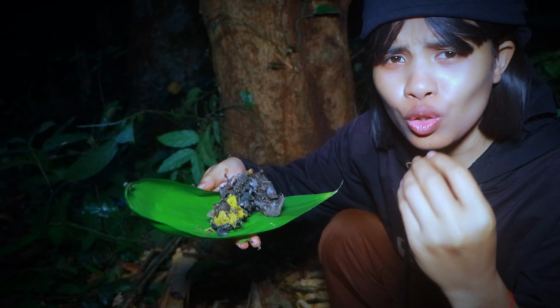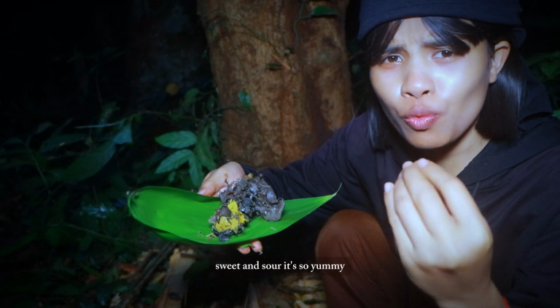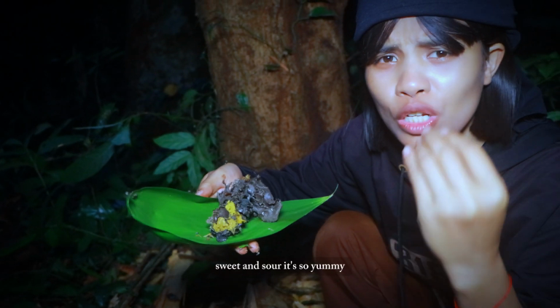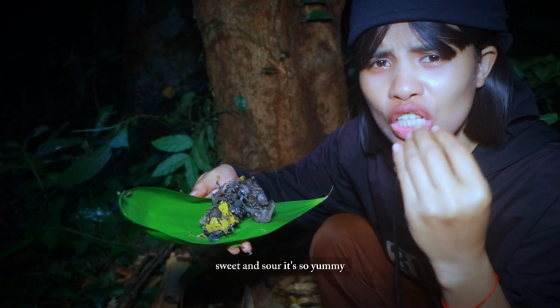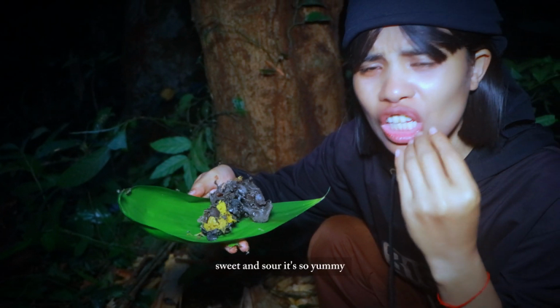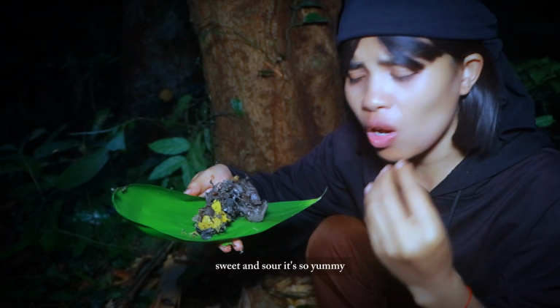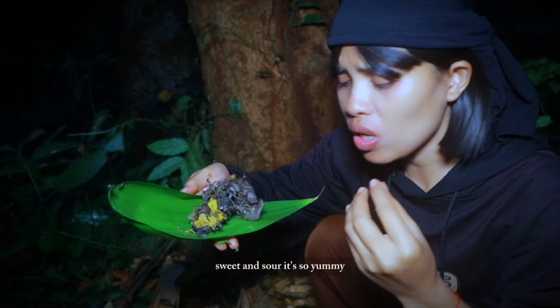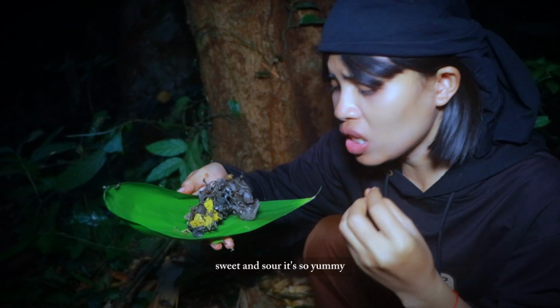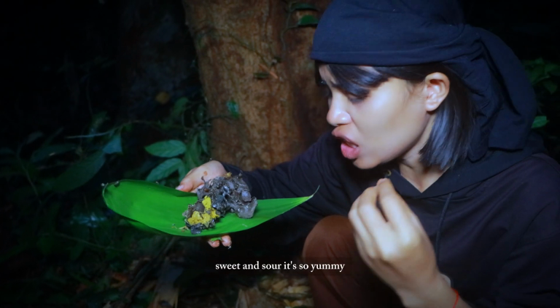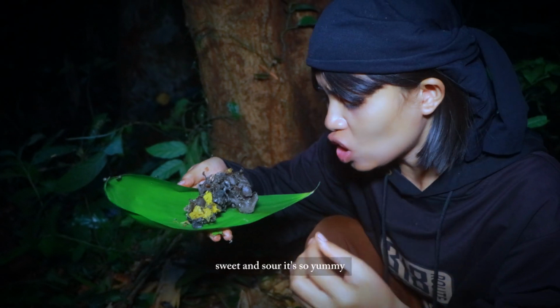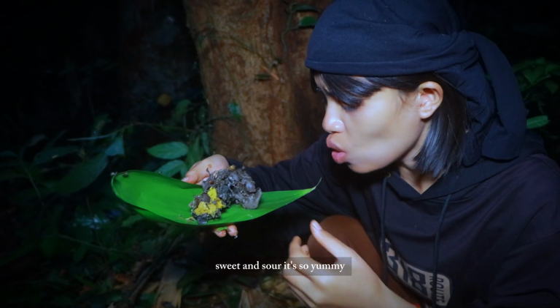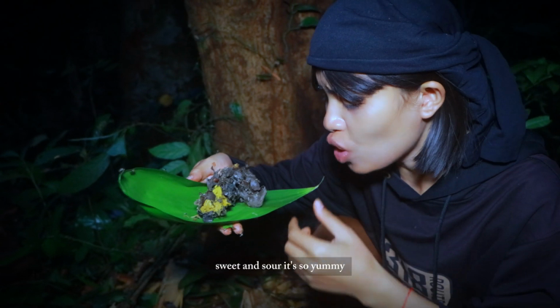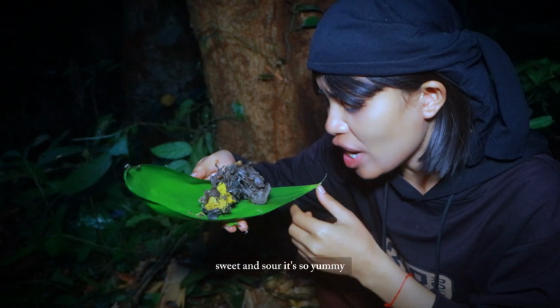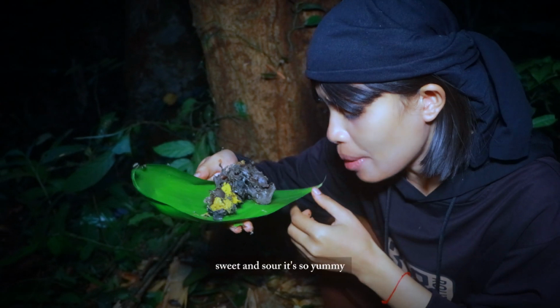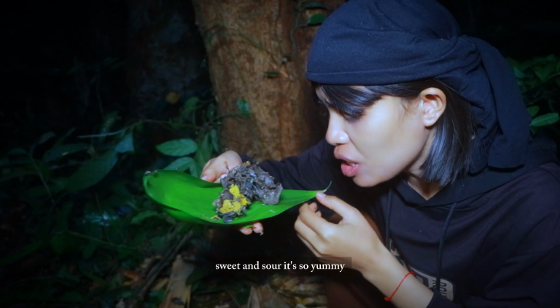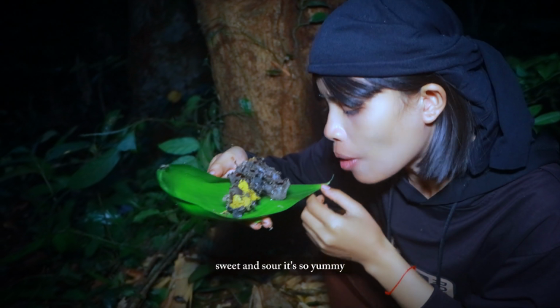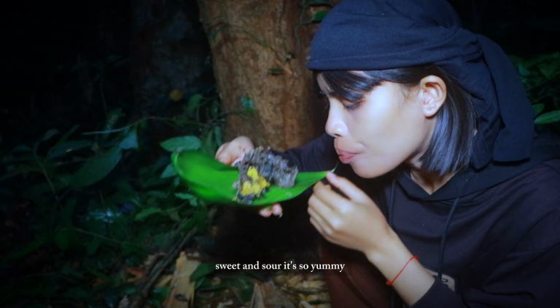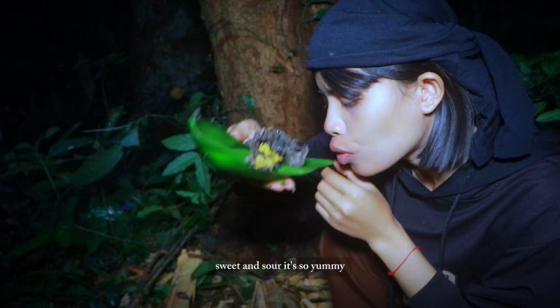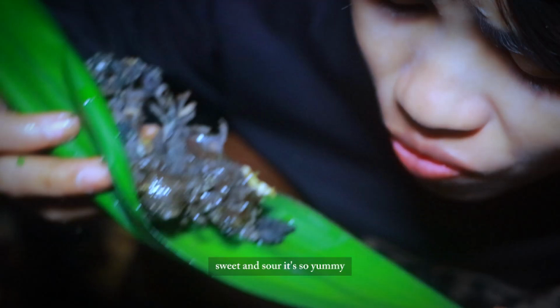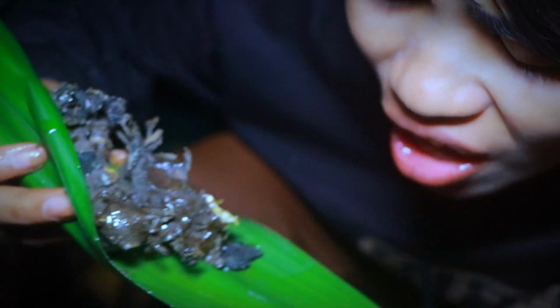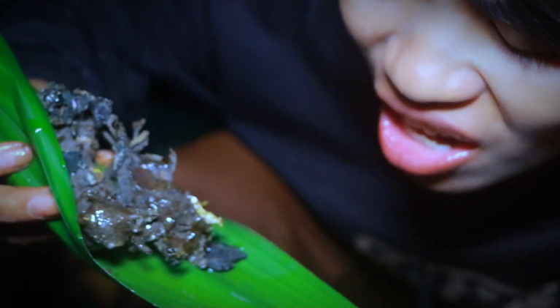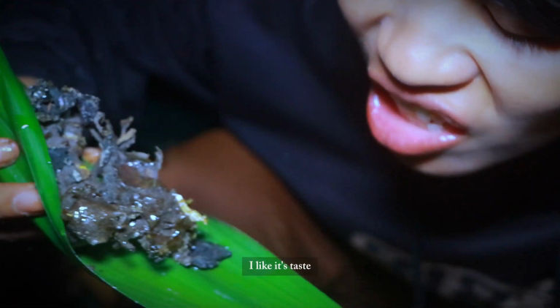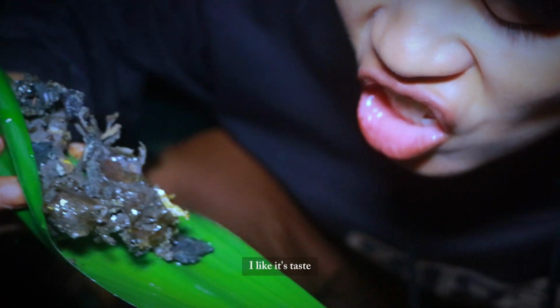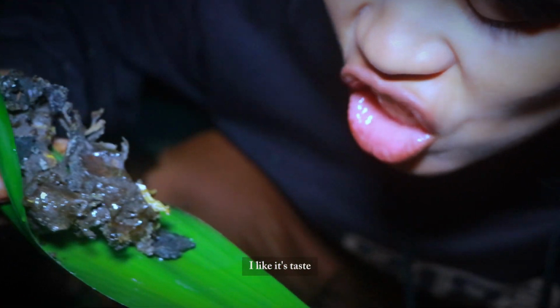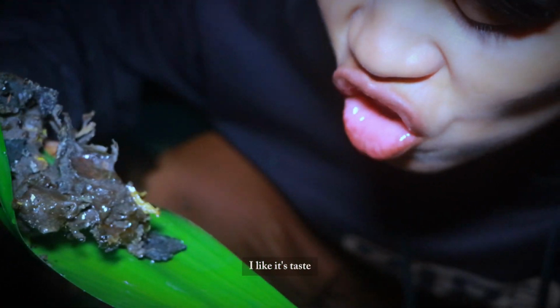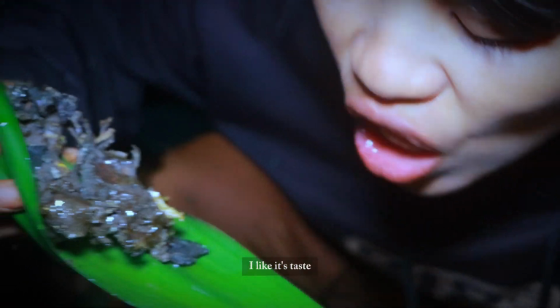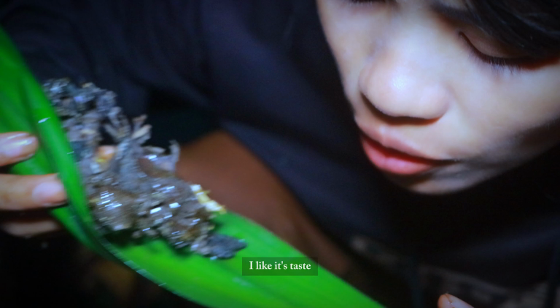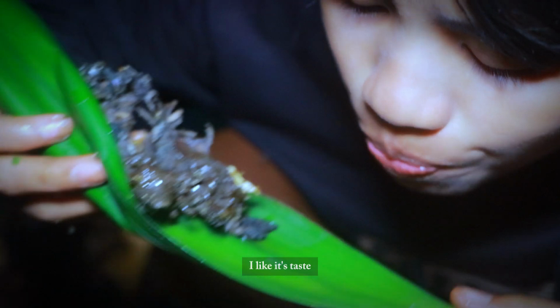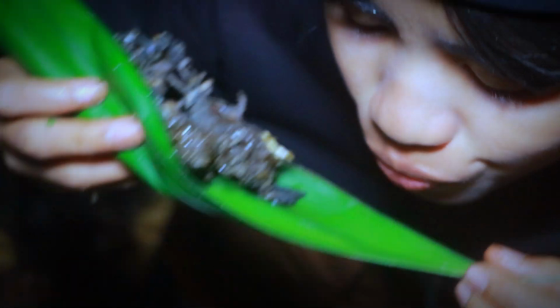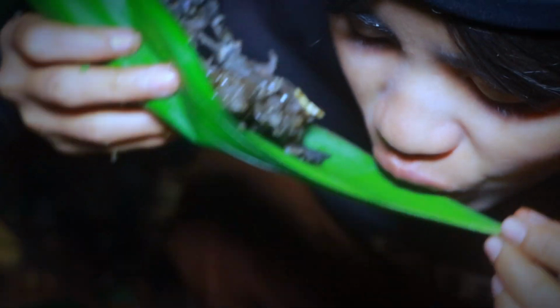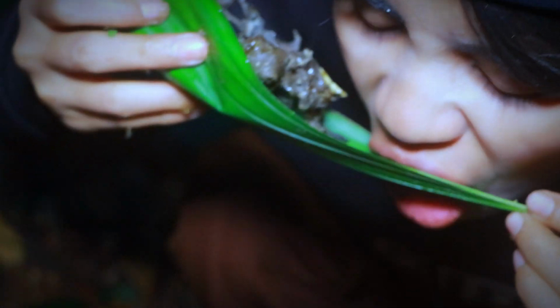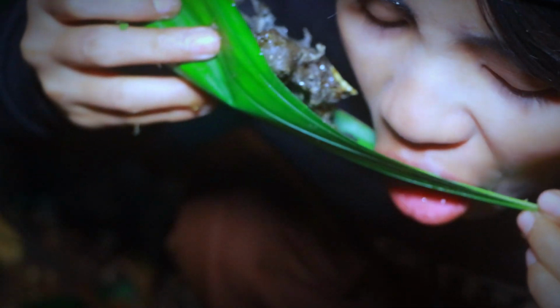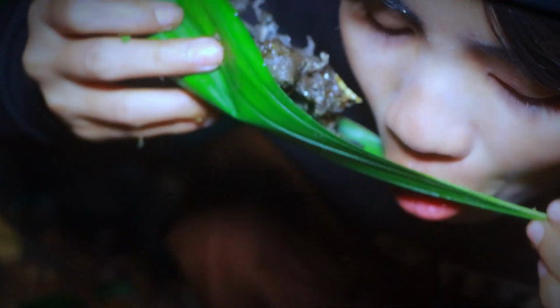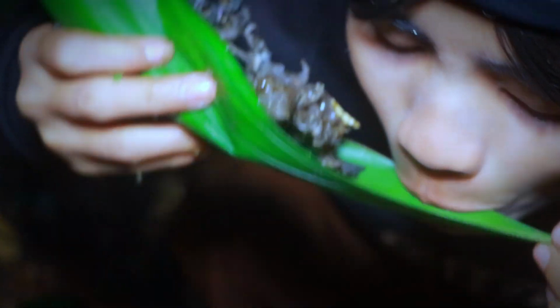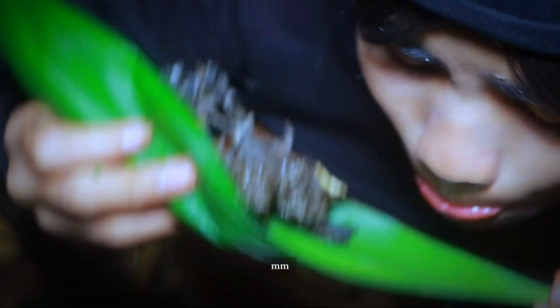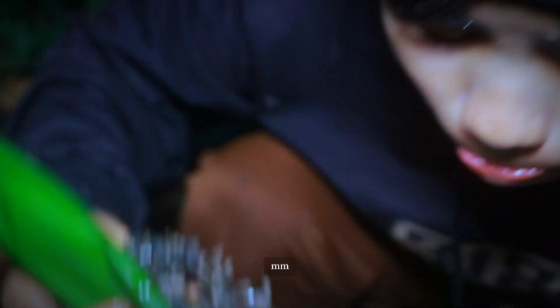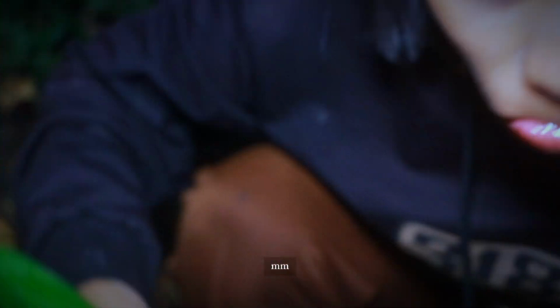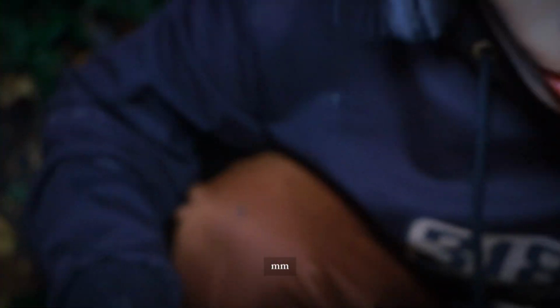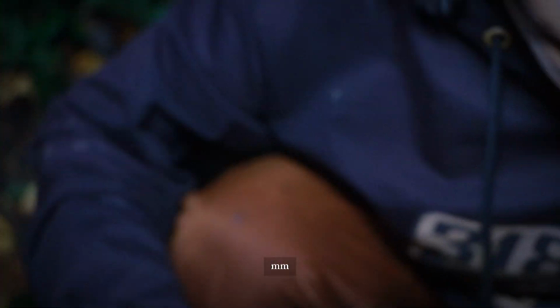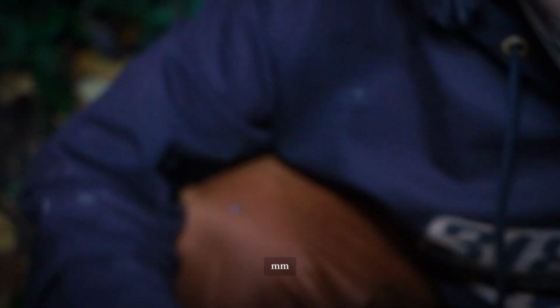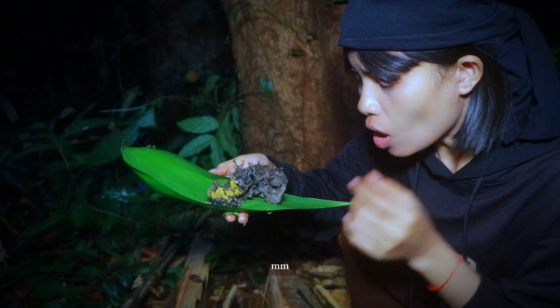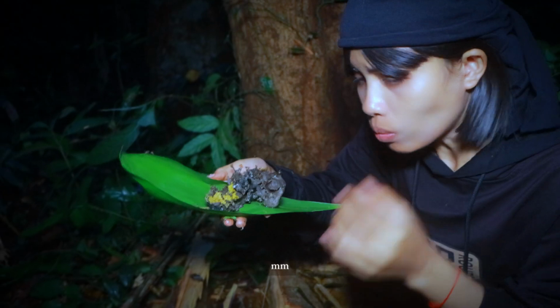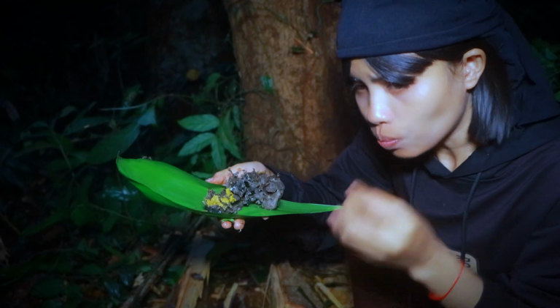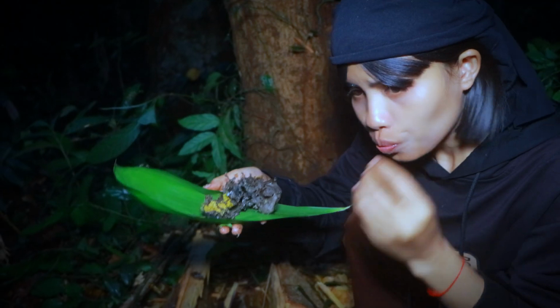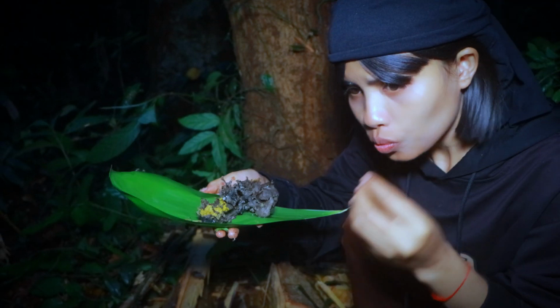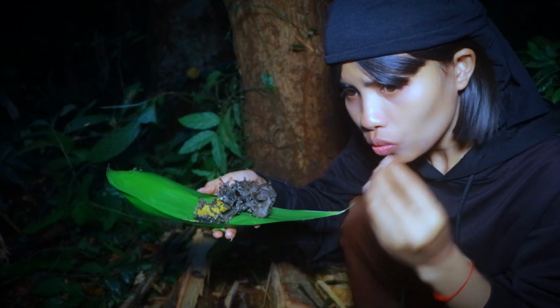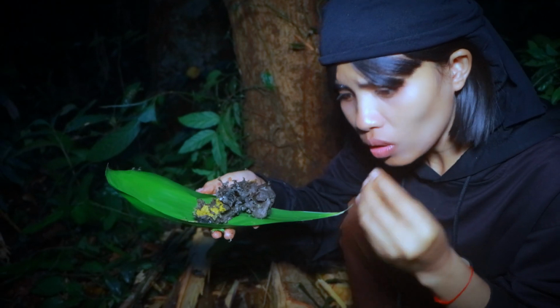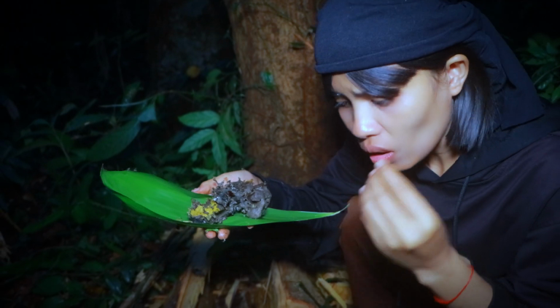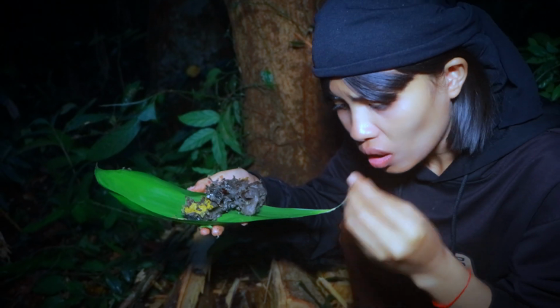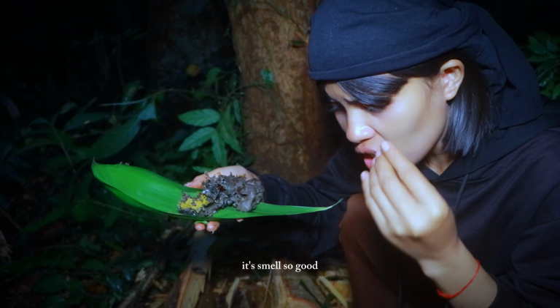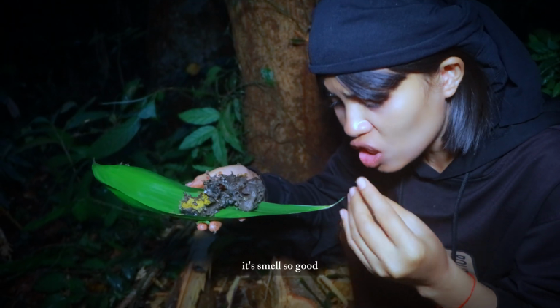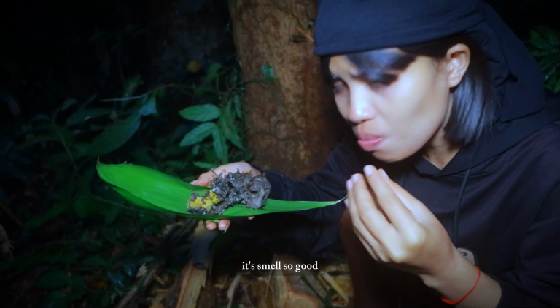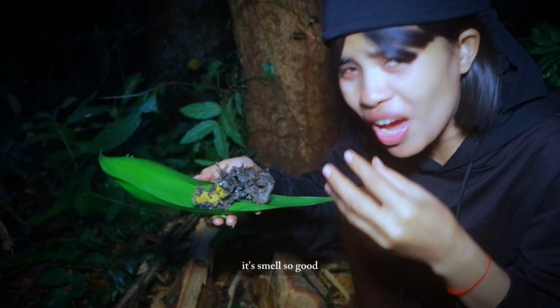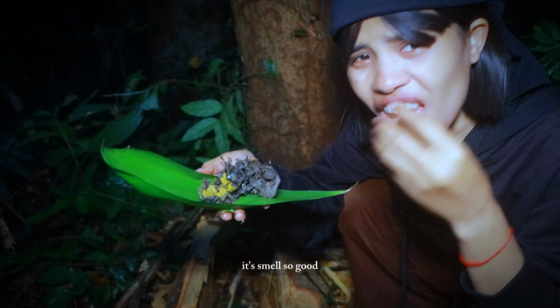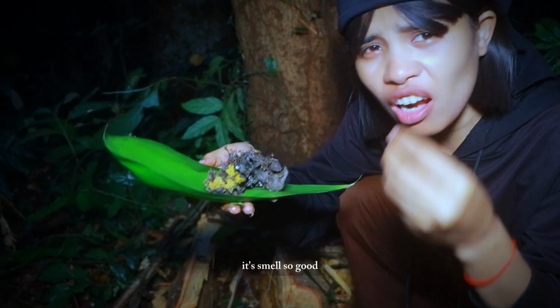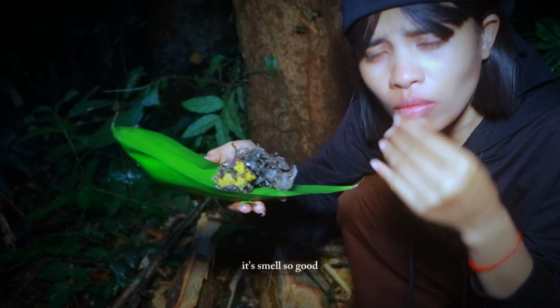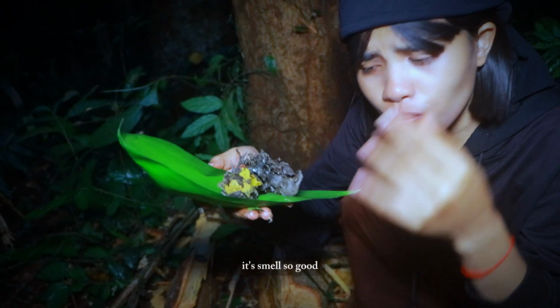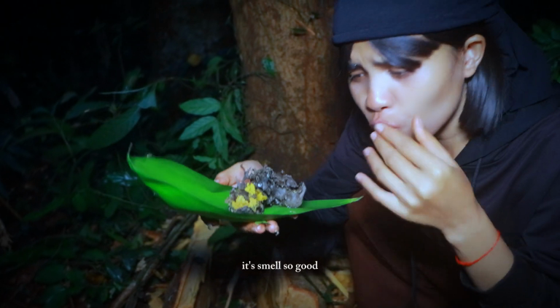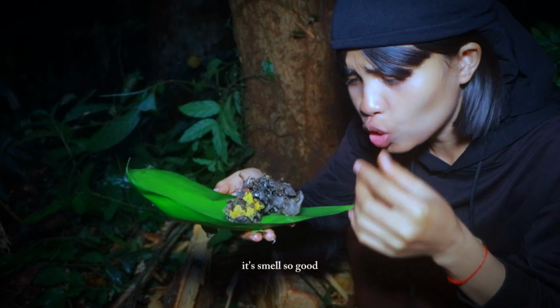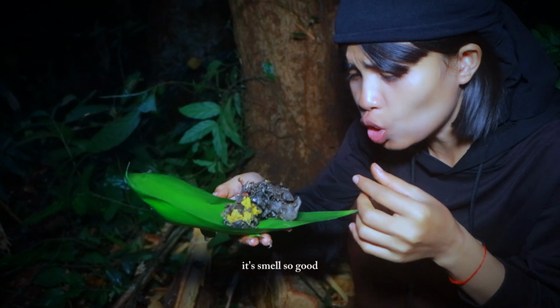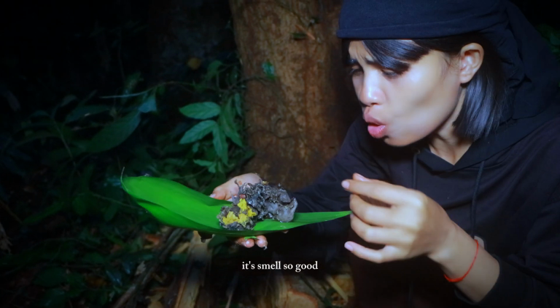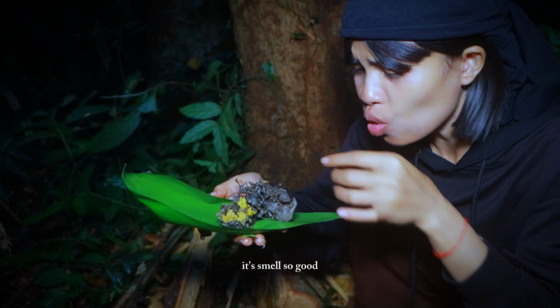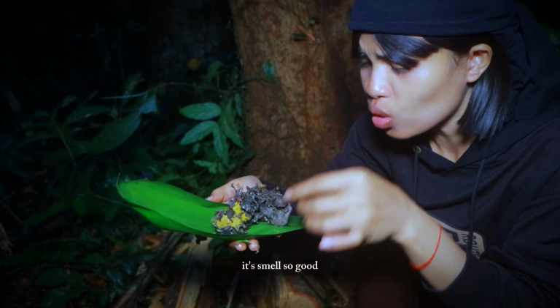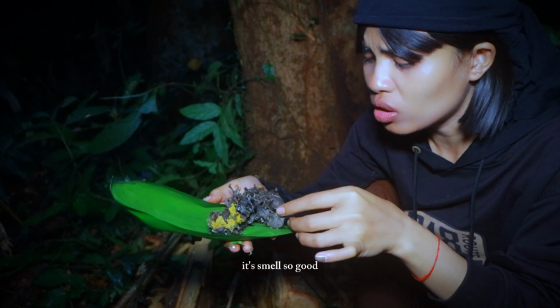Sweet and sour, it's so yummy. I like its taste. Mmm, it smells so good.